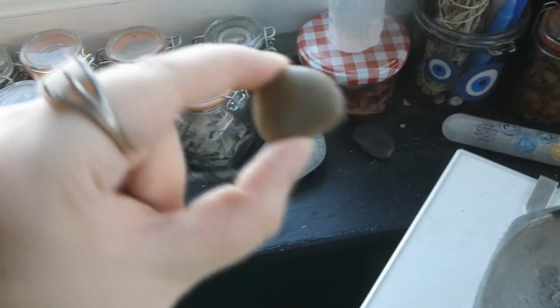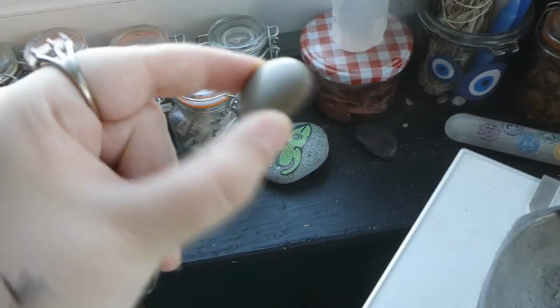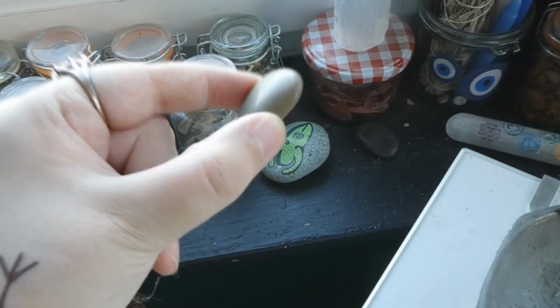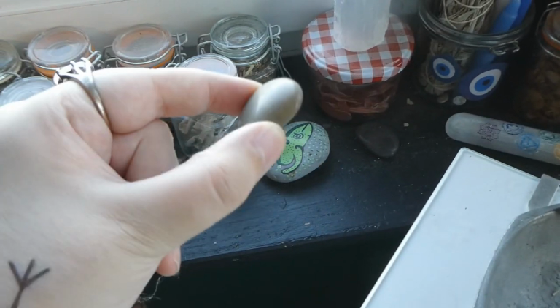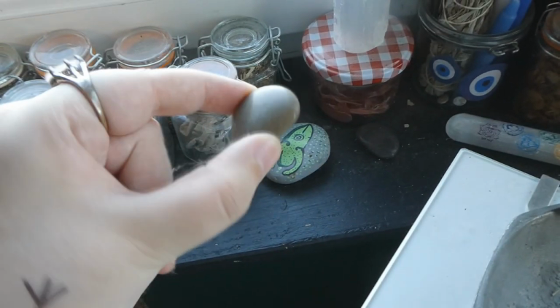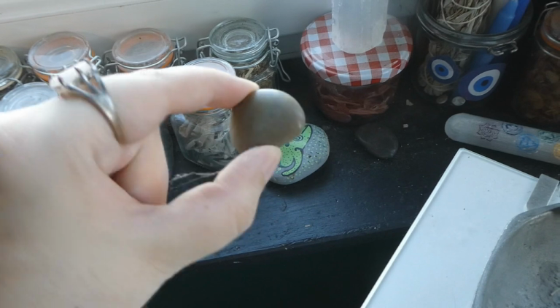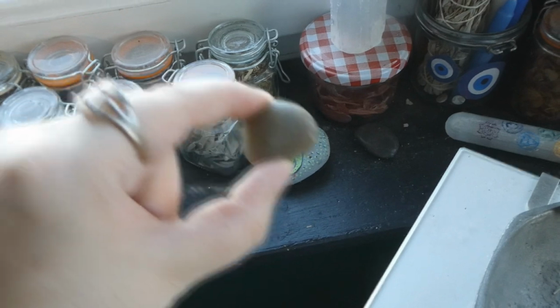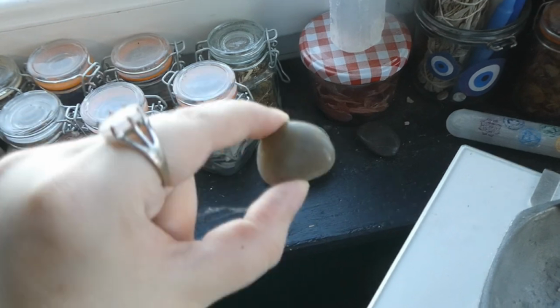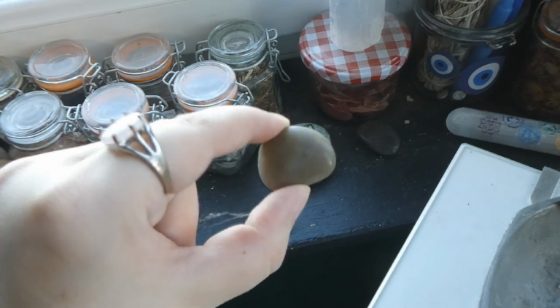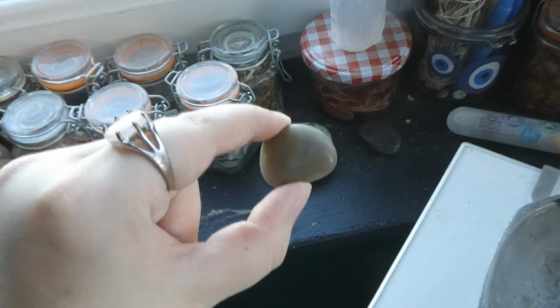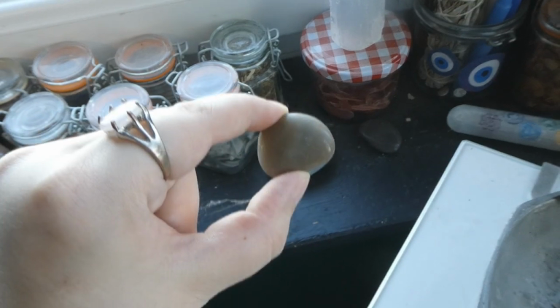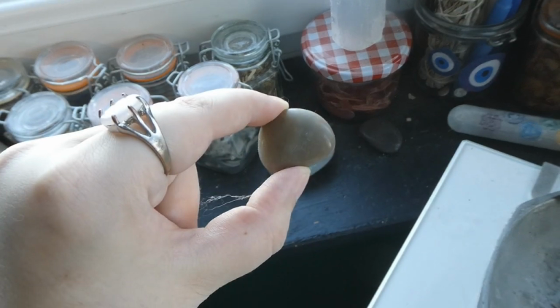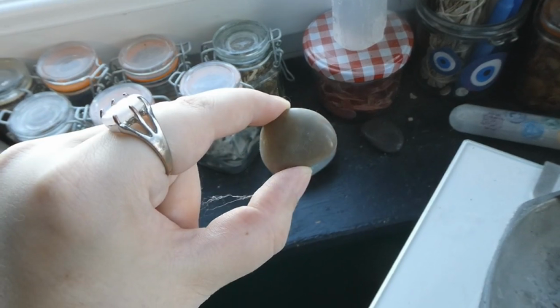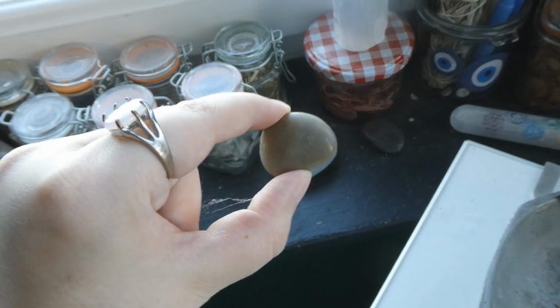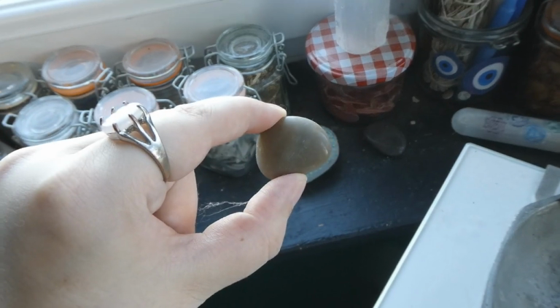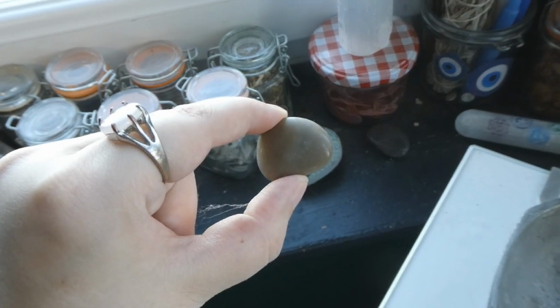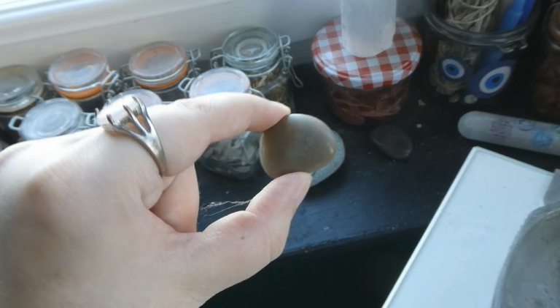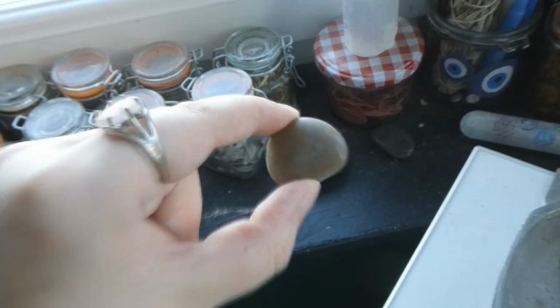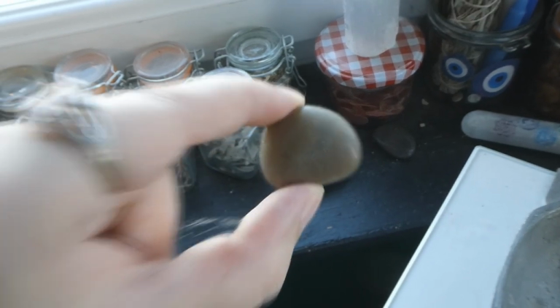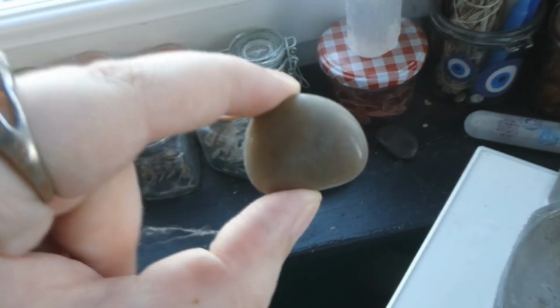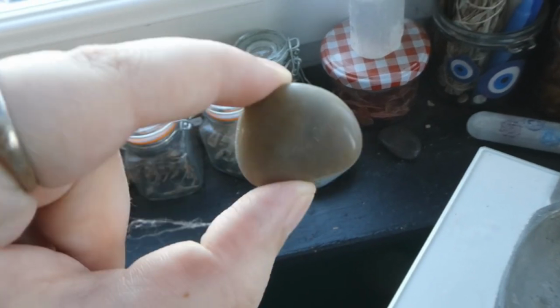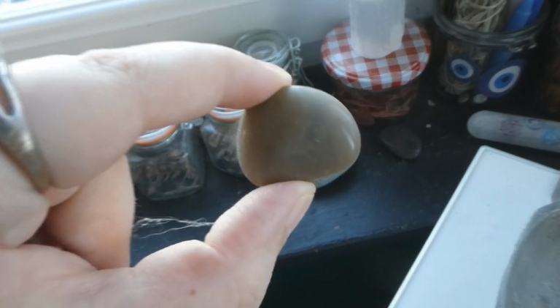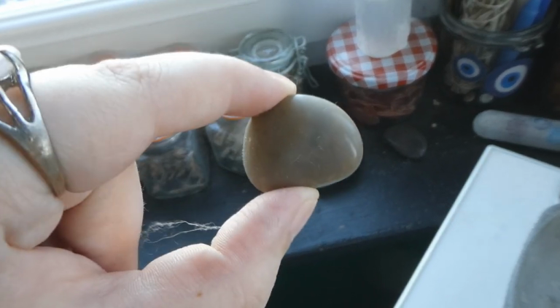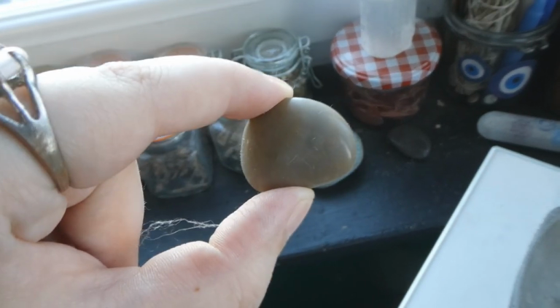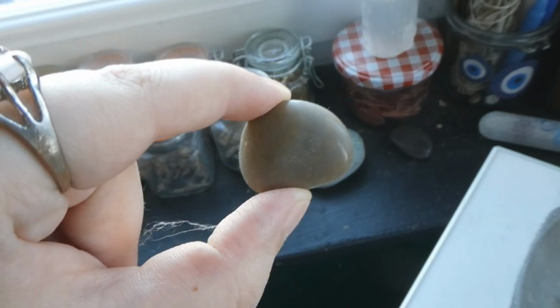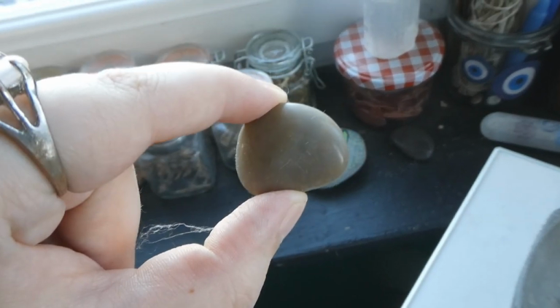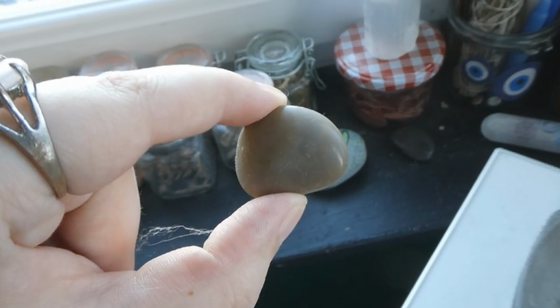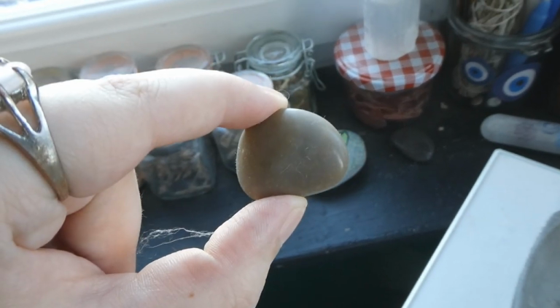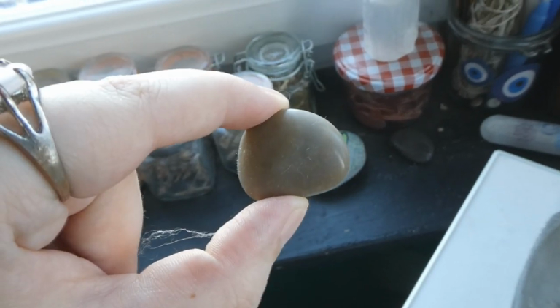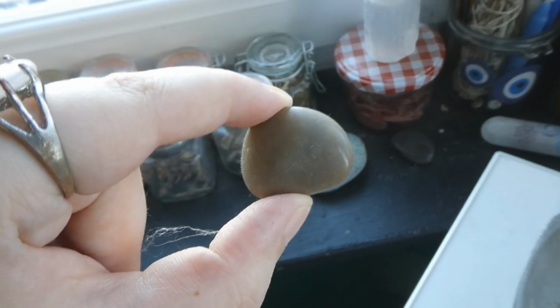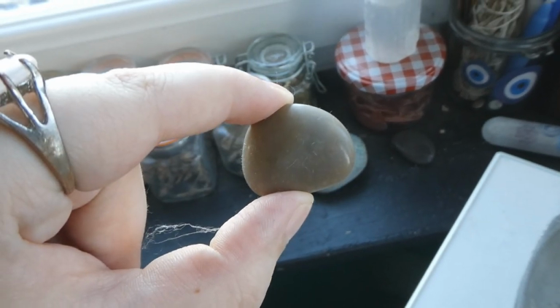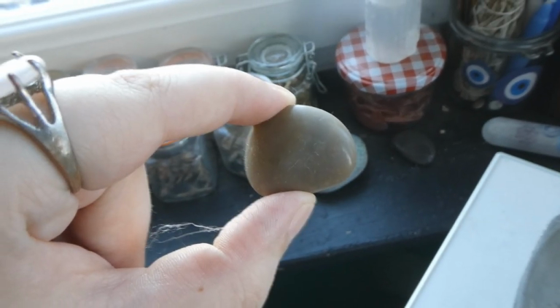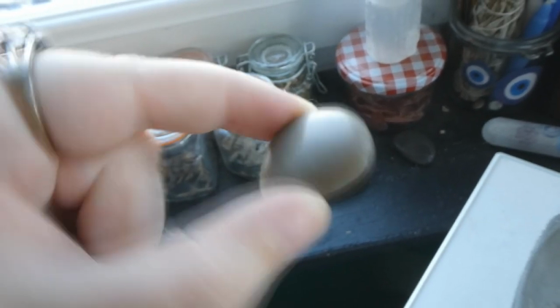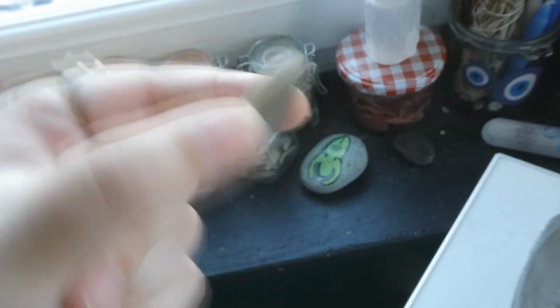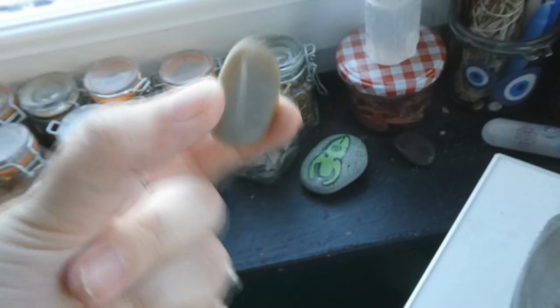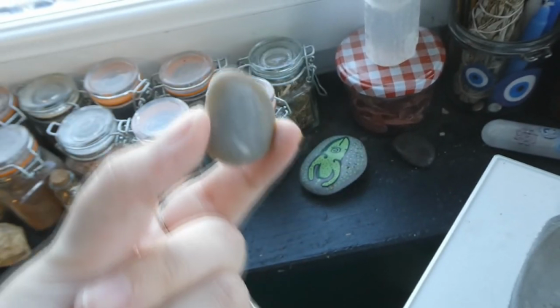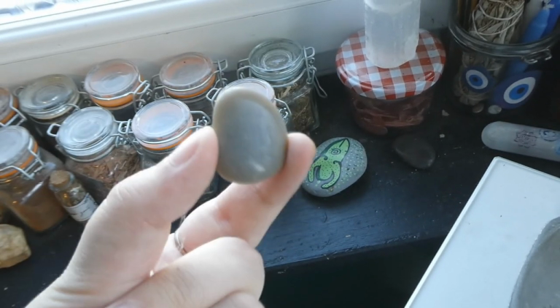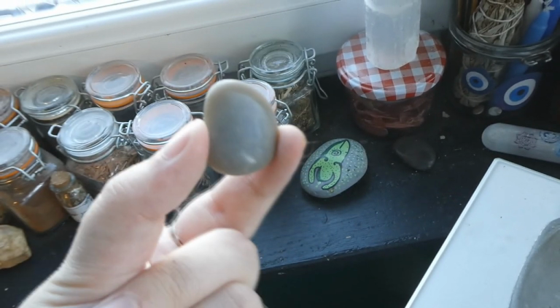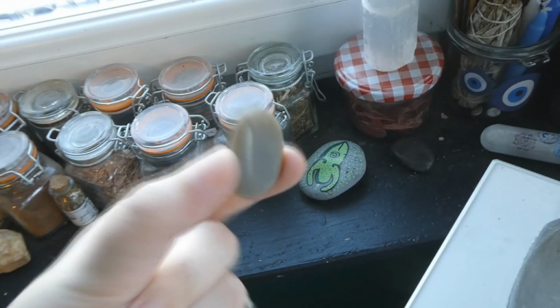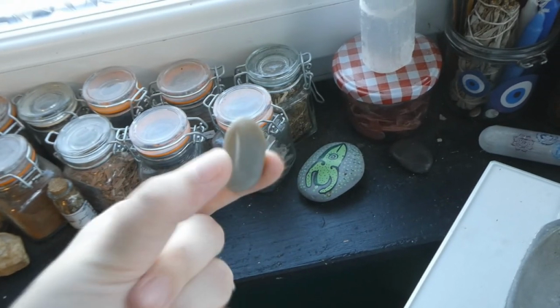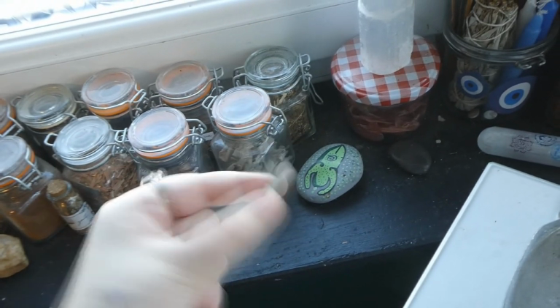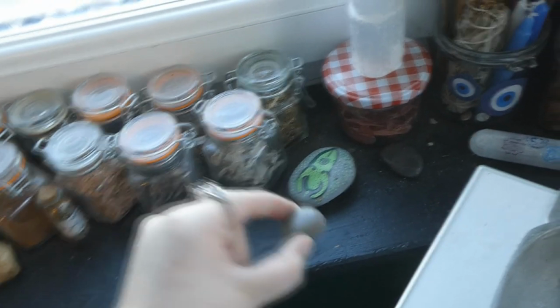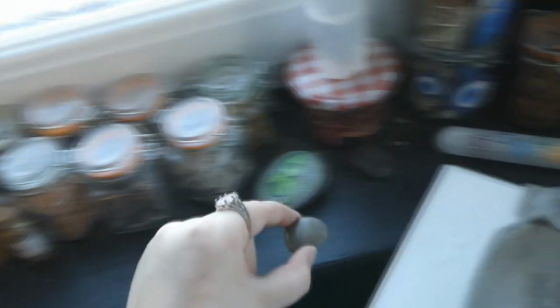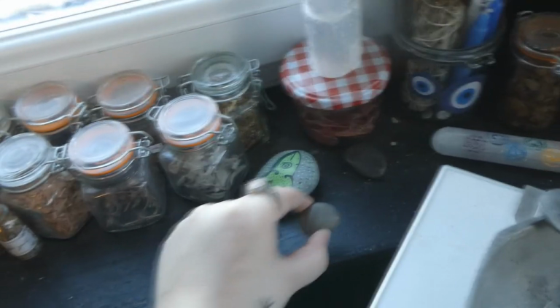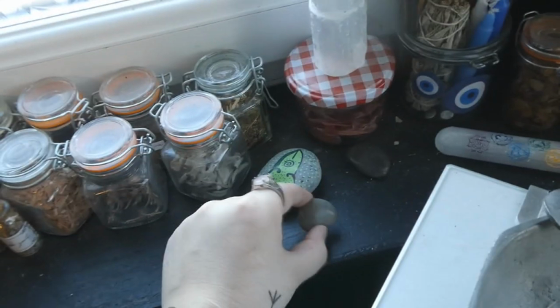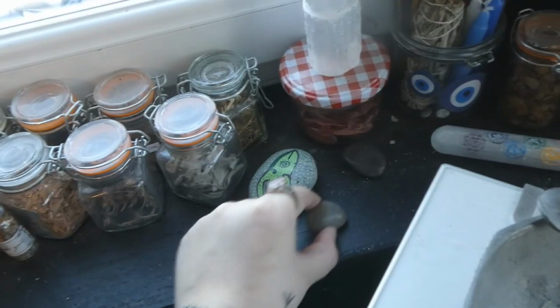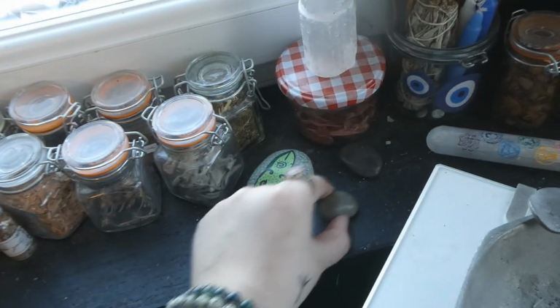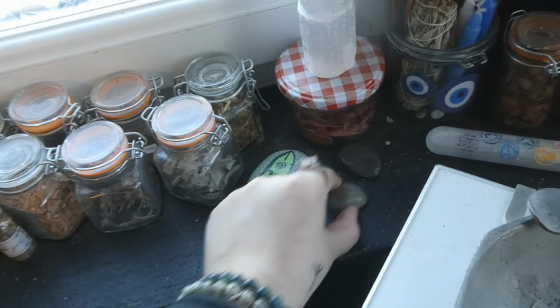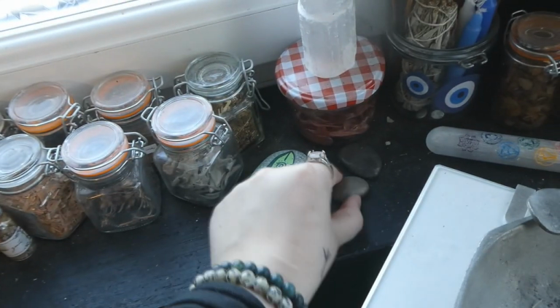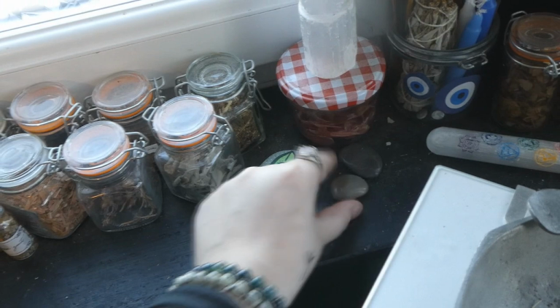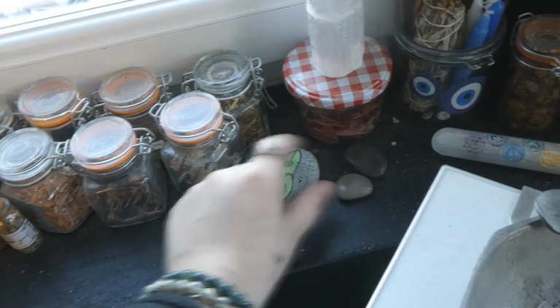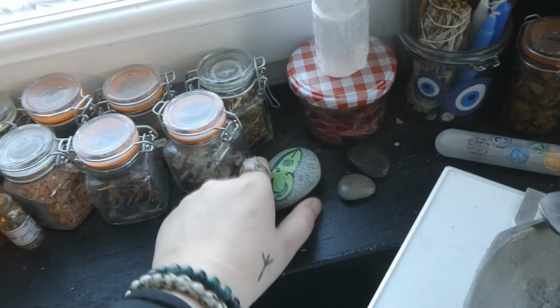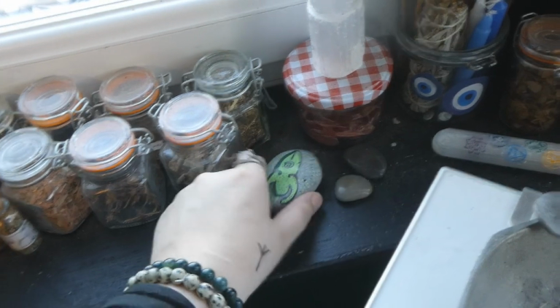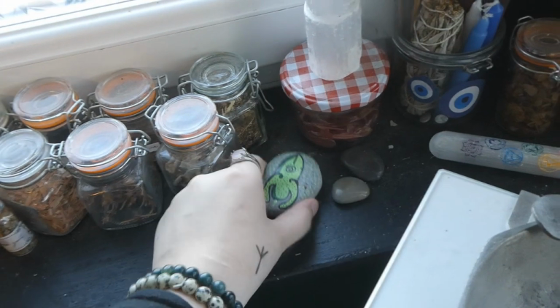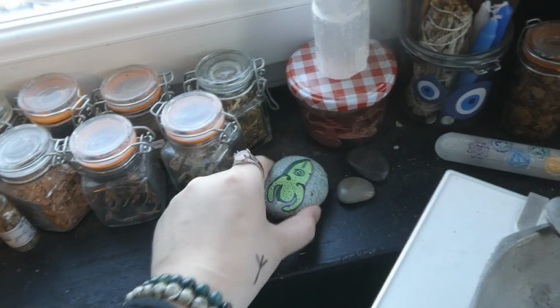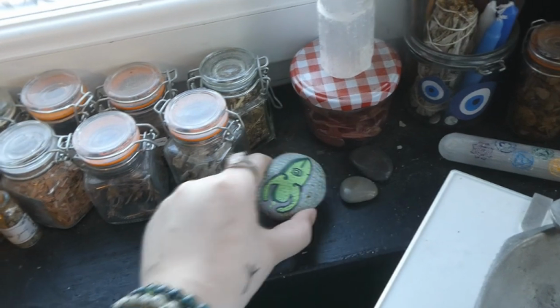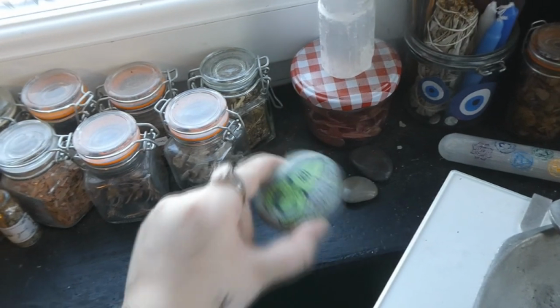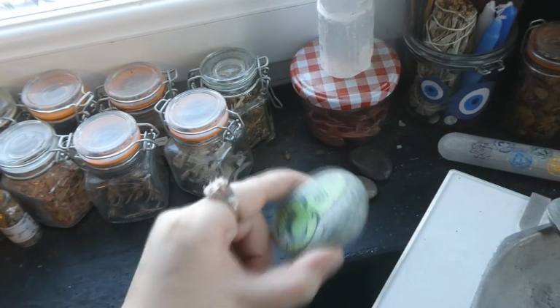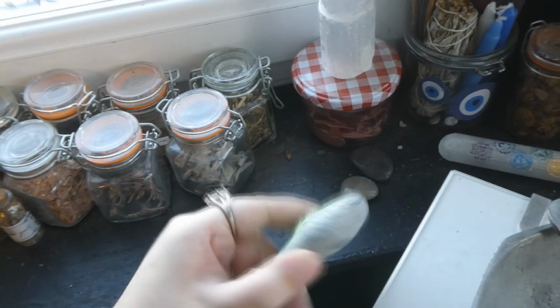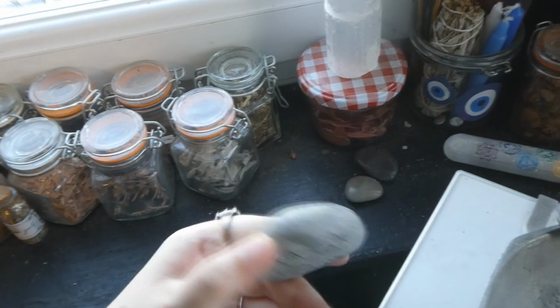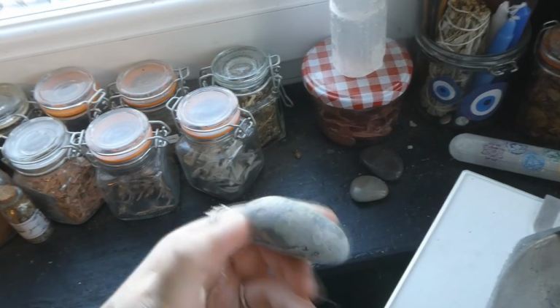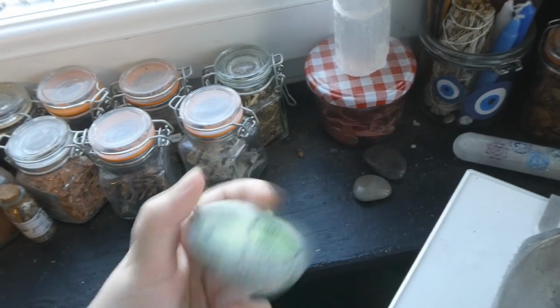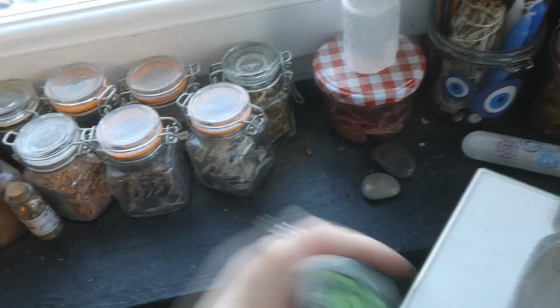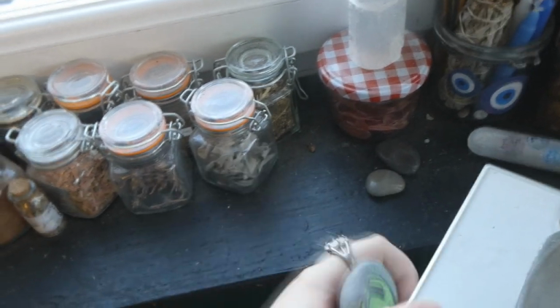Here we have some more neat rocks that are so smooth. I love smooth rocks — look at that, smooth boy. And this rock that I found in our garden.